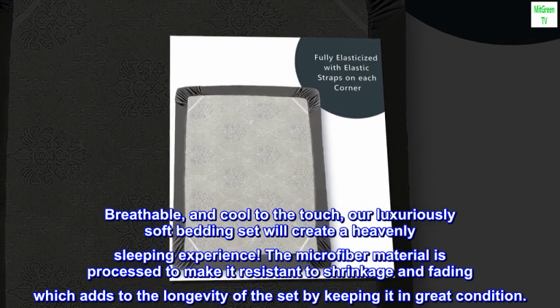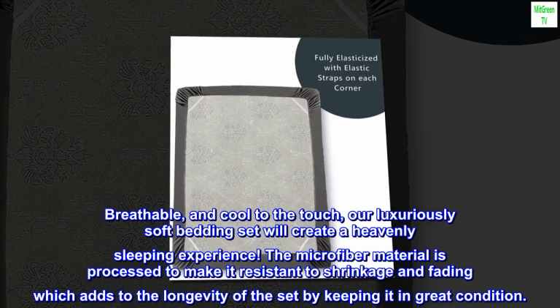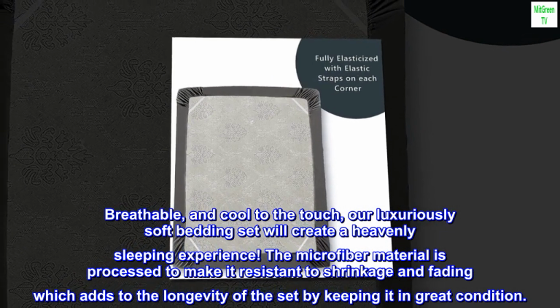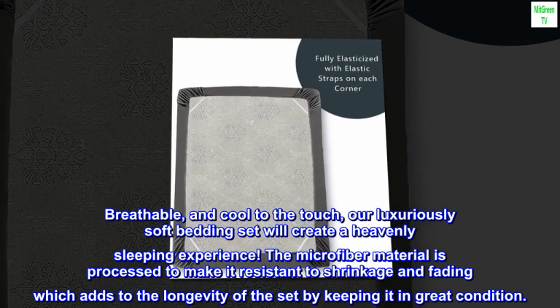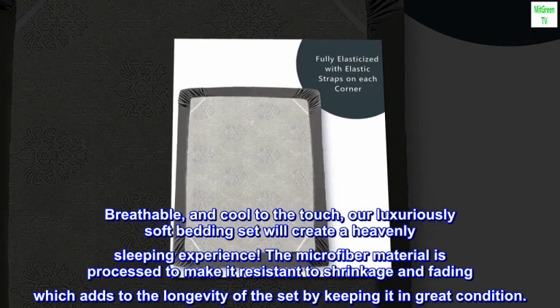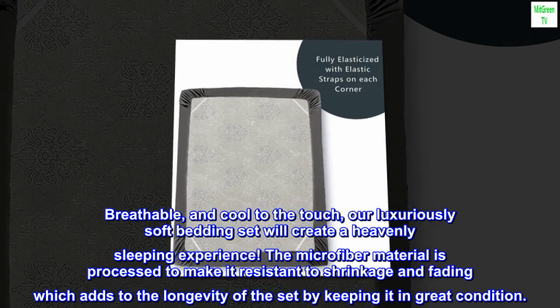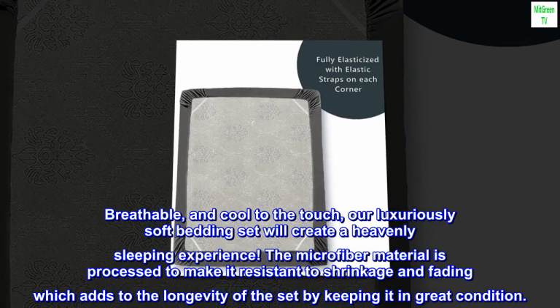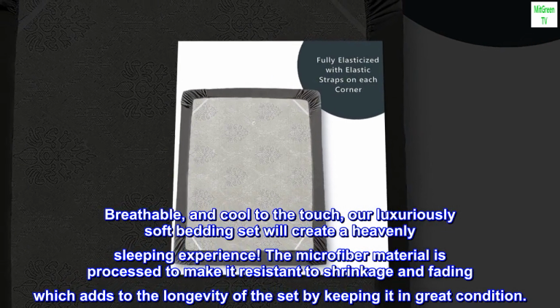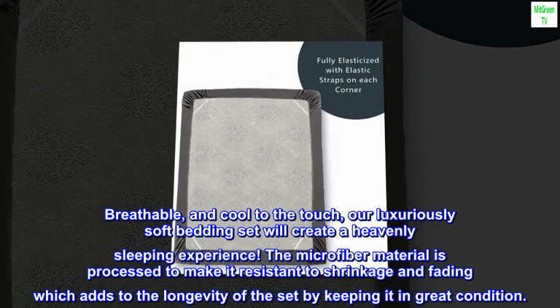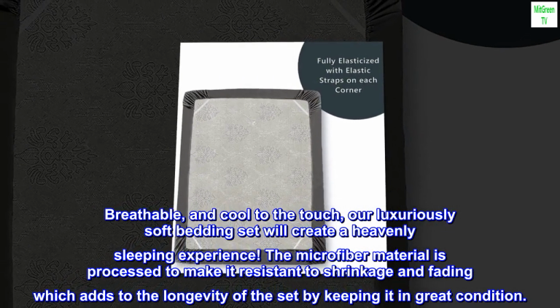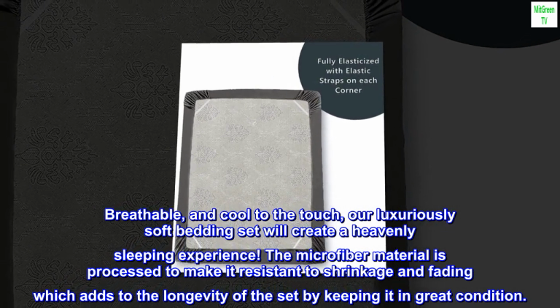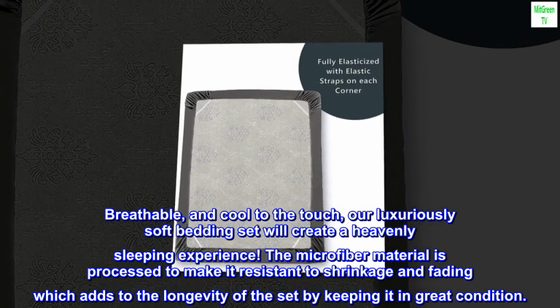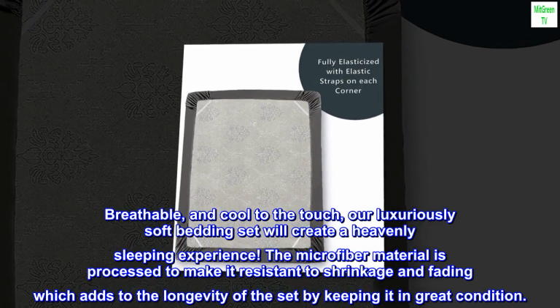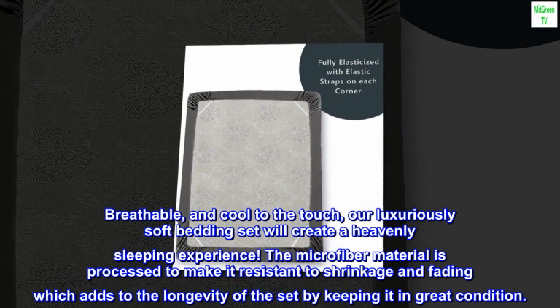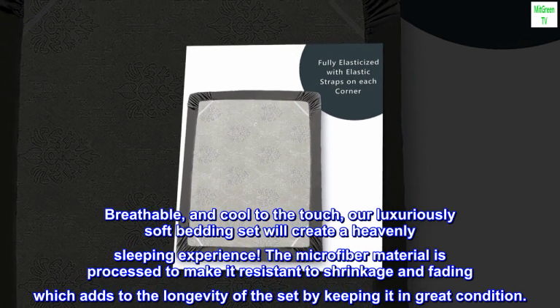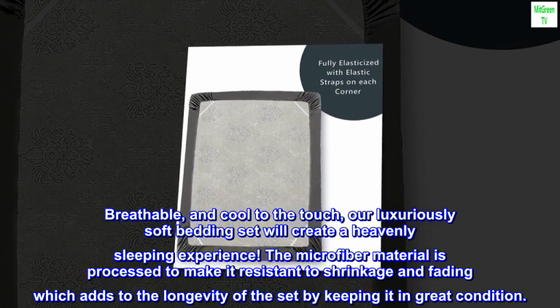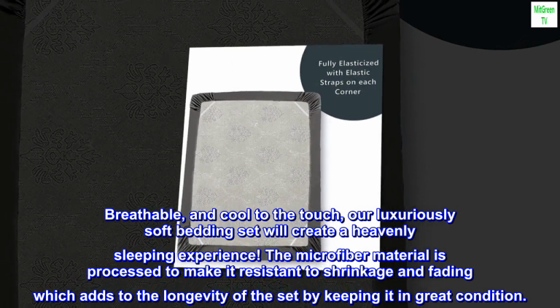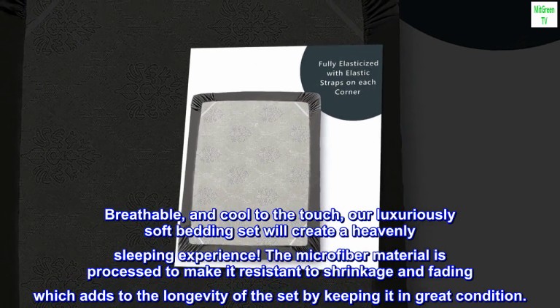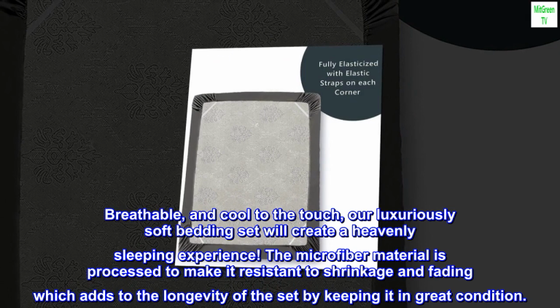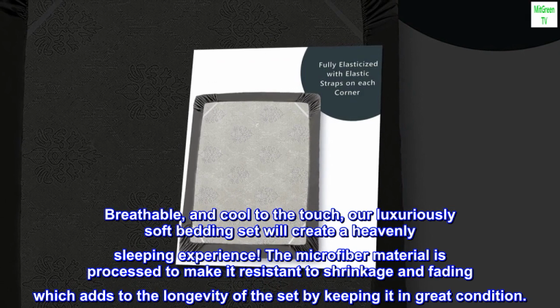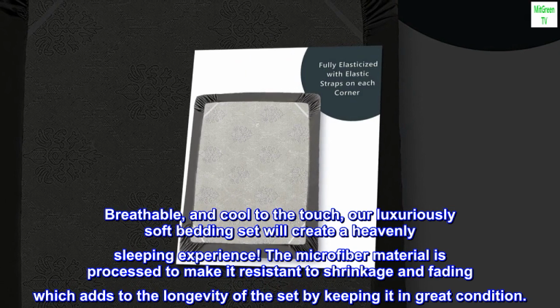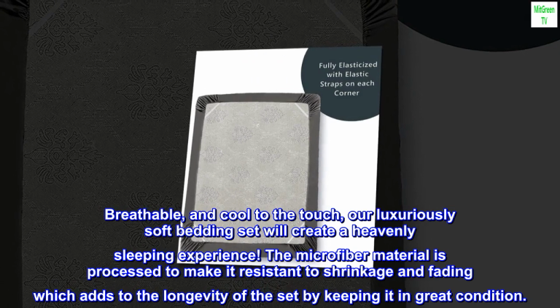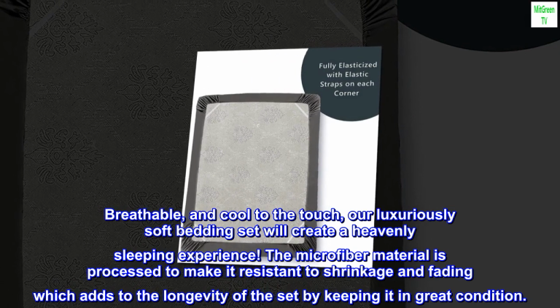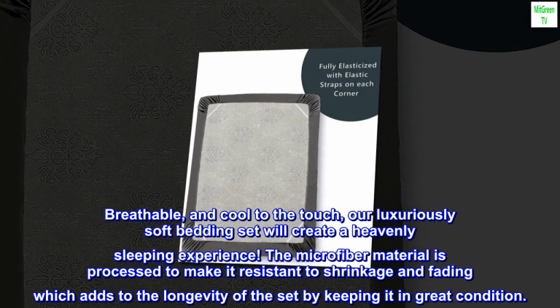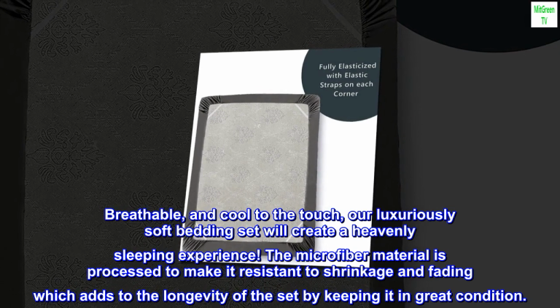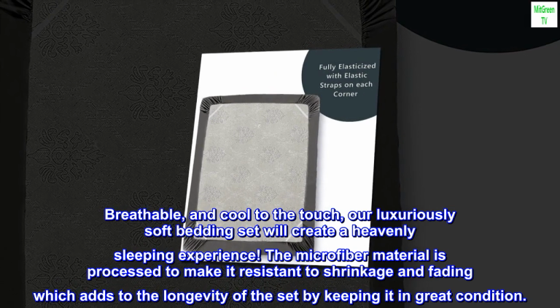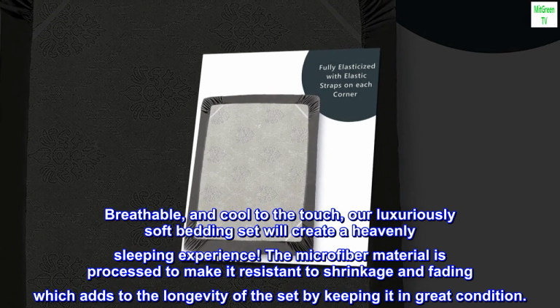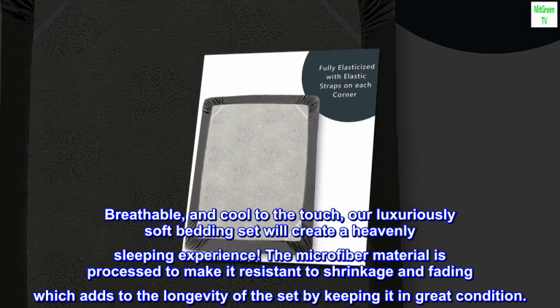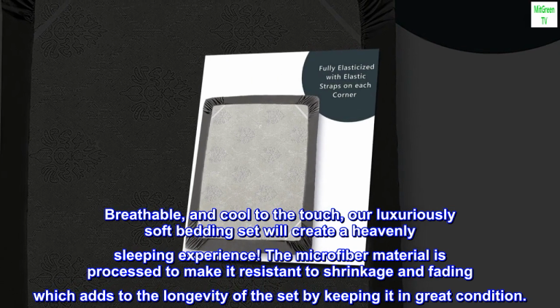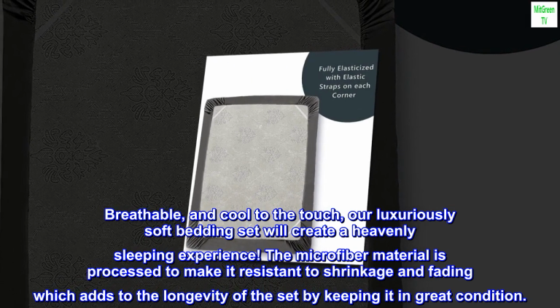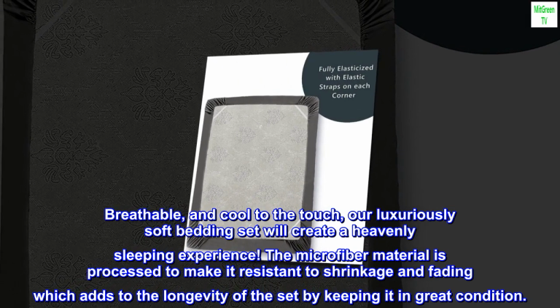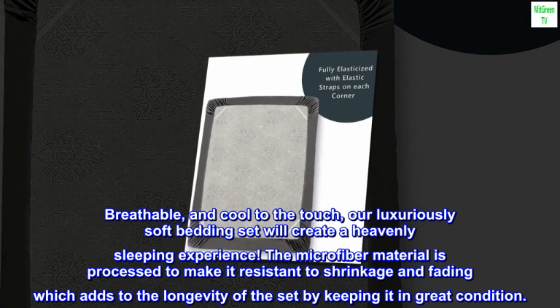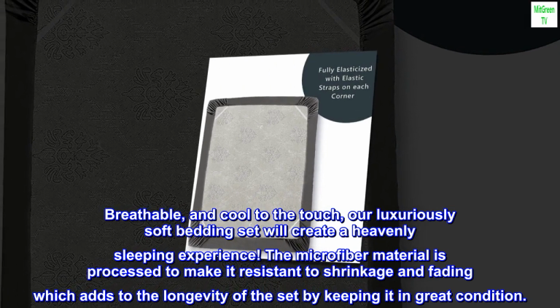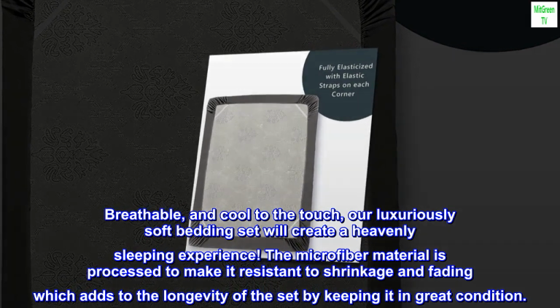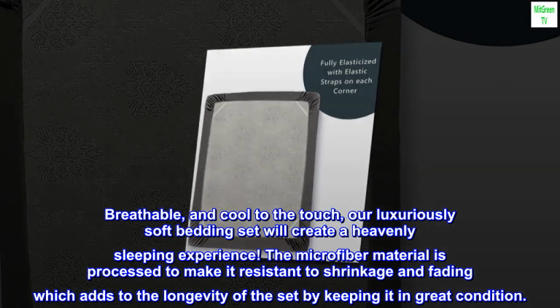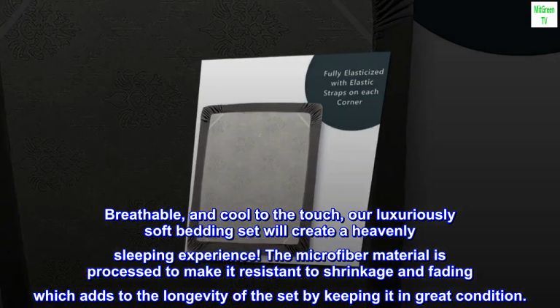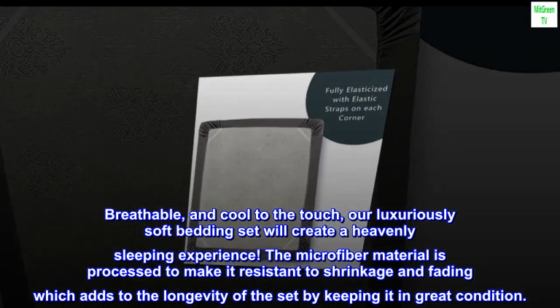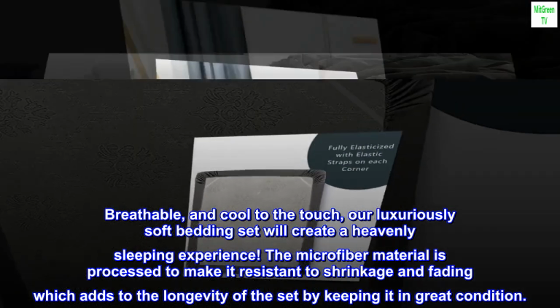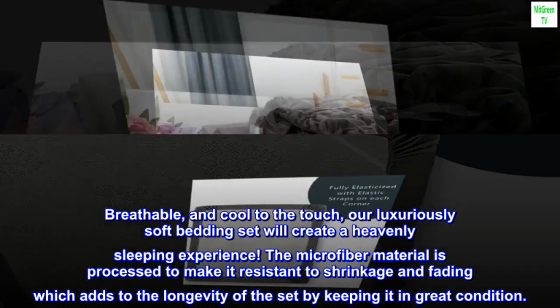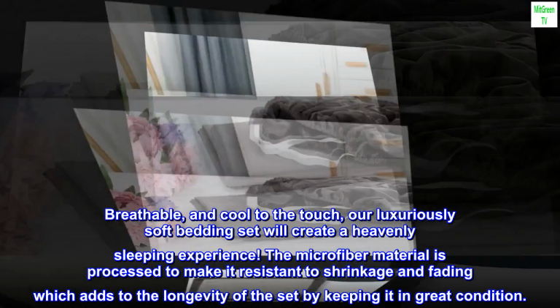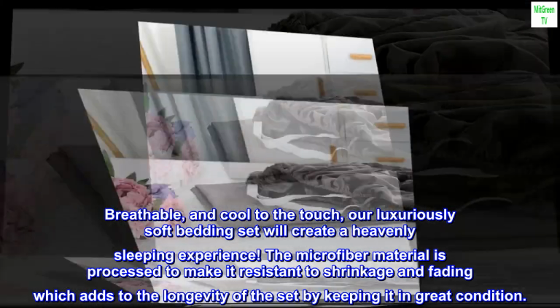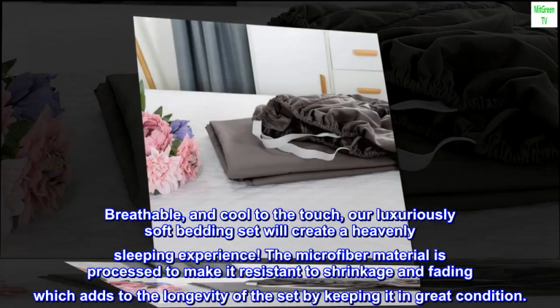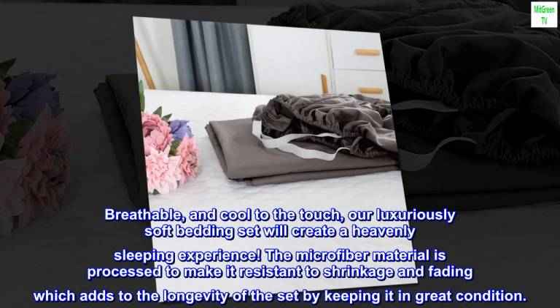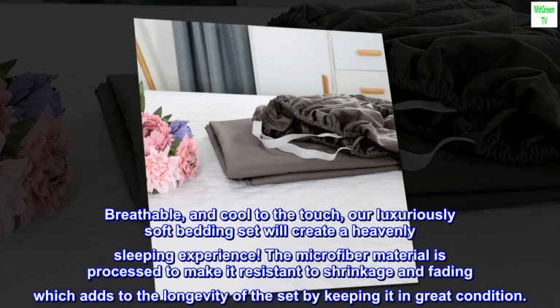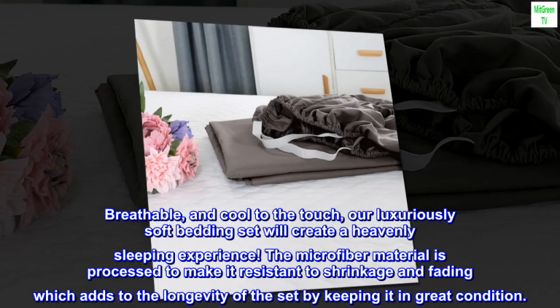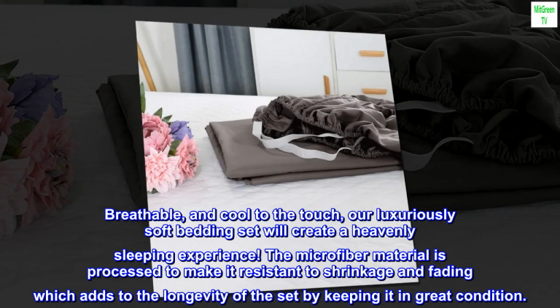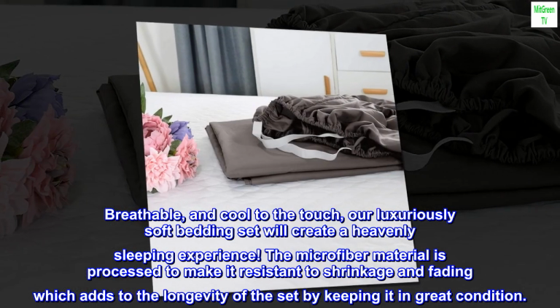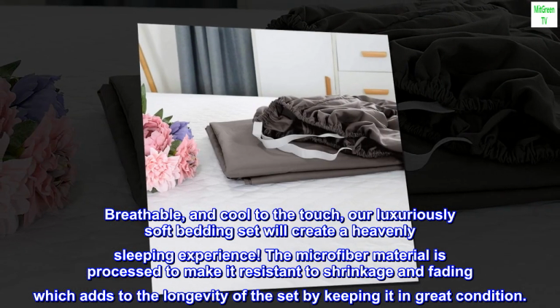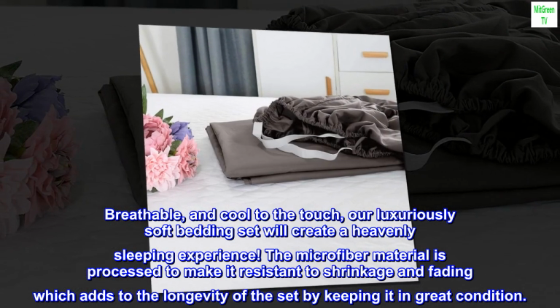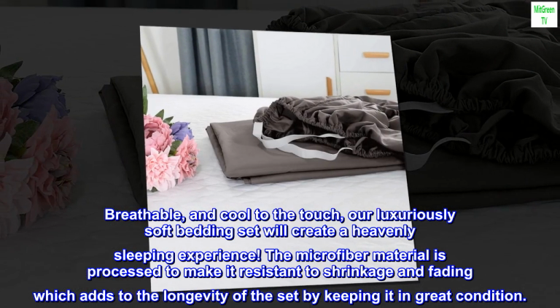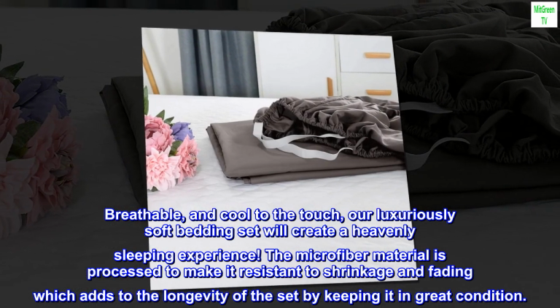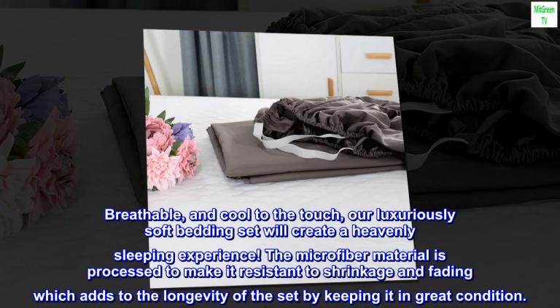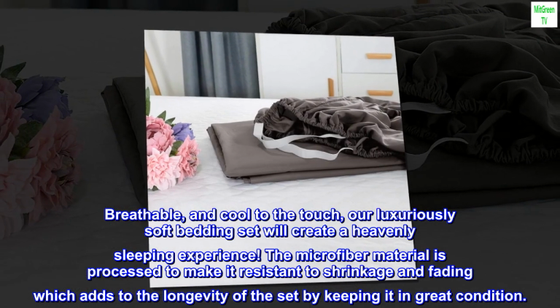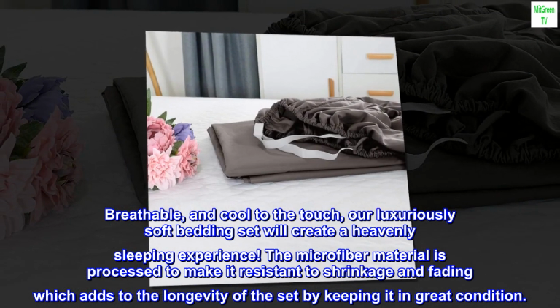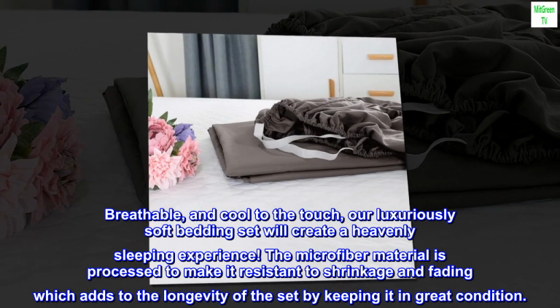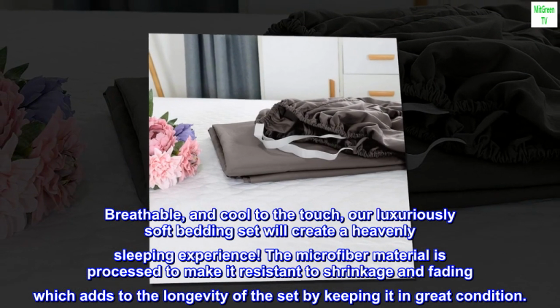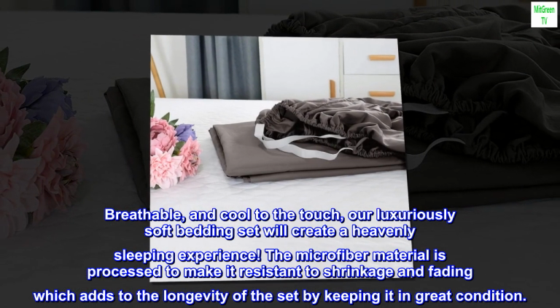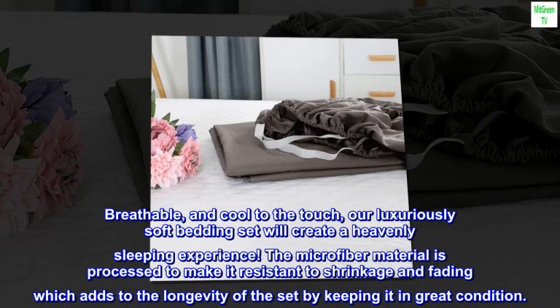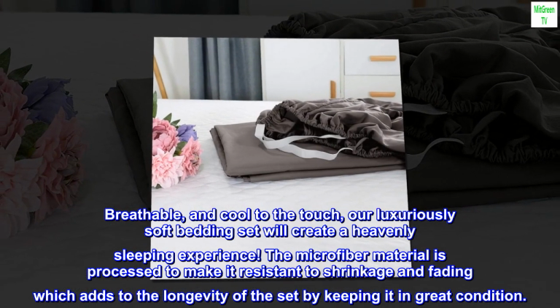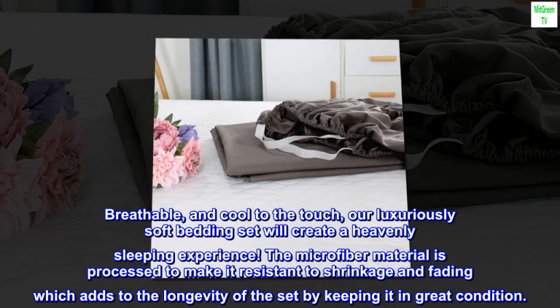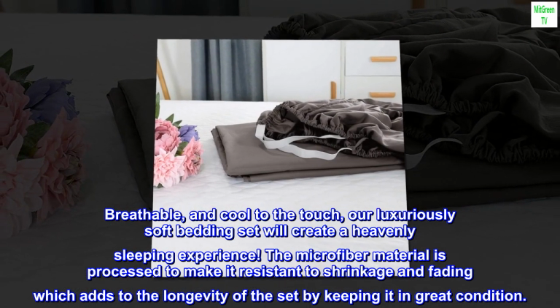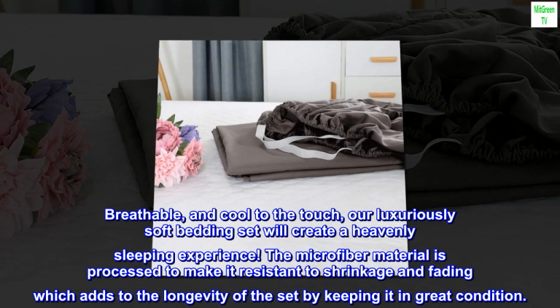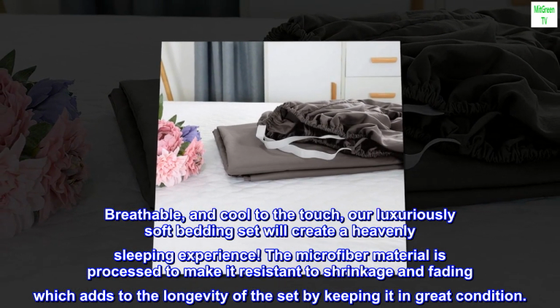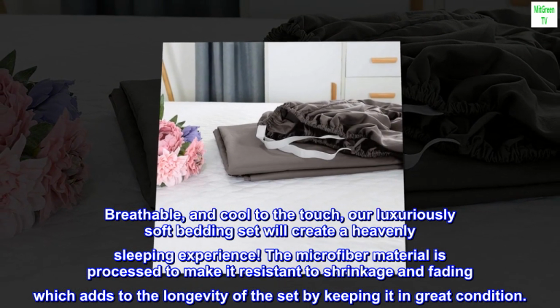The microfiber material is processed to make it resistant to shrinkage and fading, which adds to the longevity of the set by keeping it in great condition.